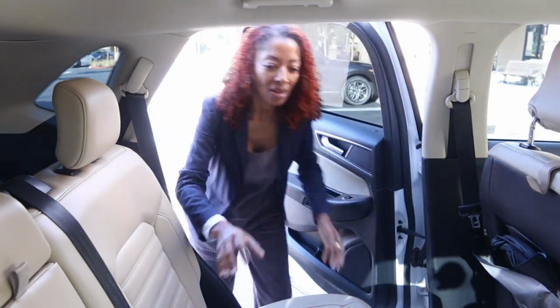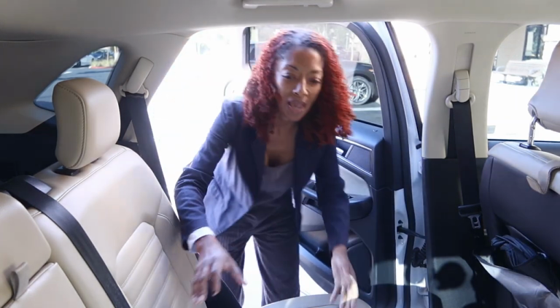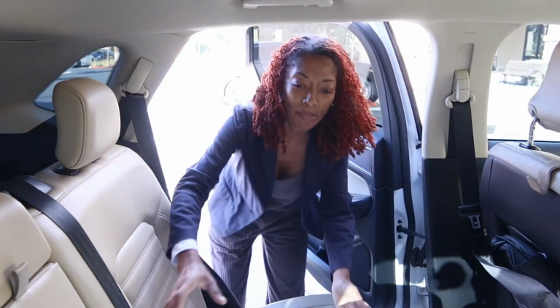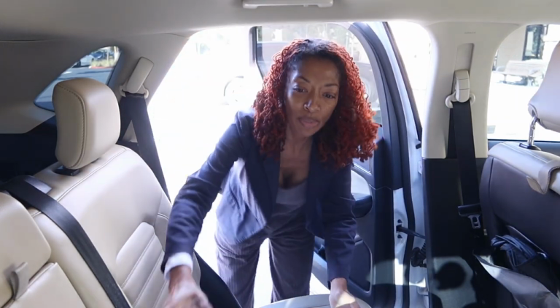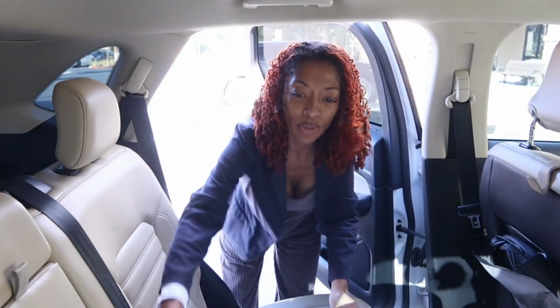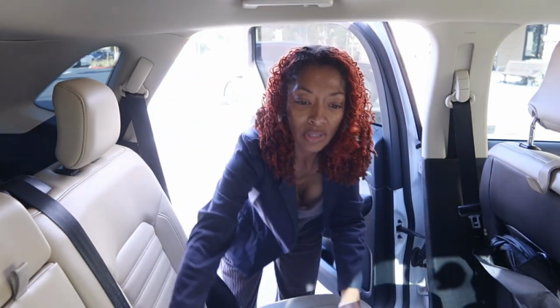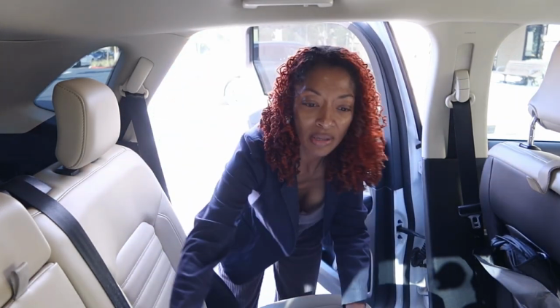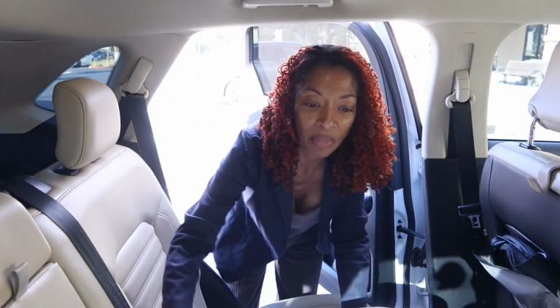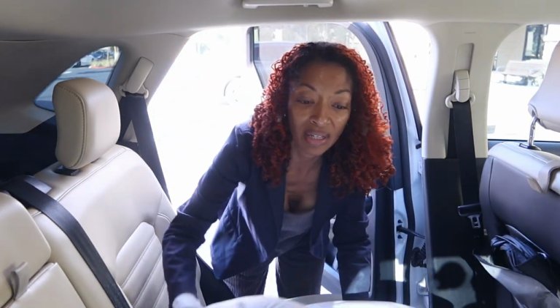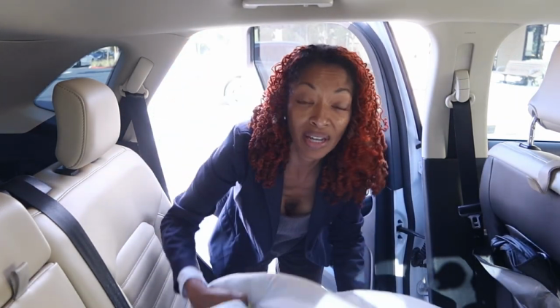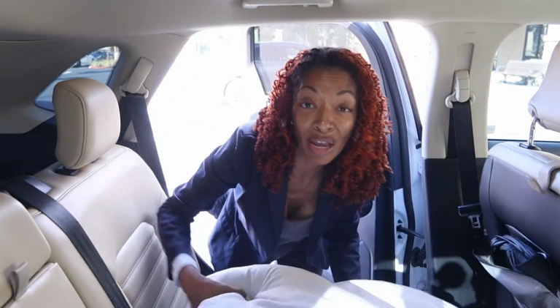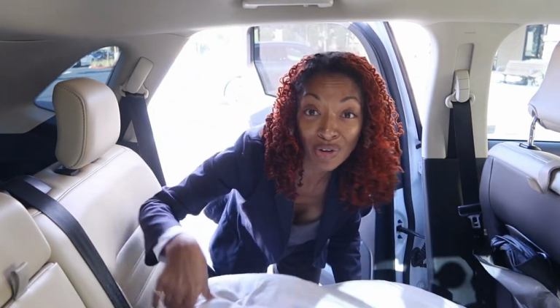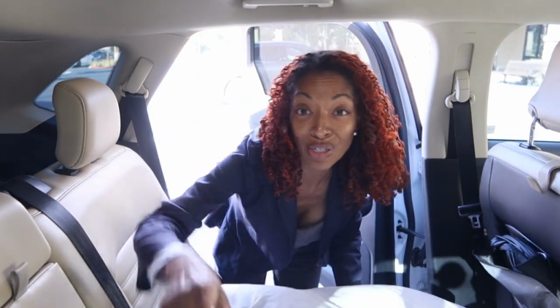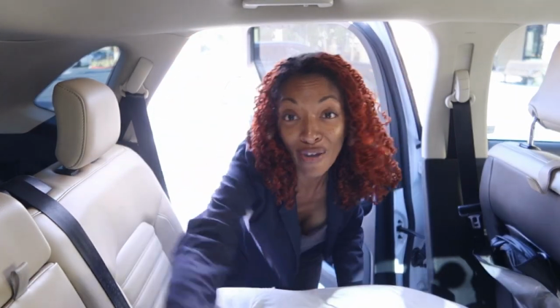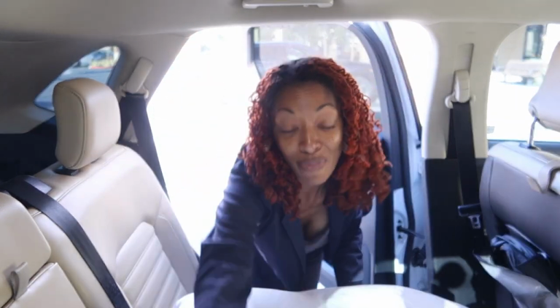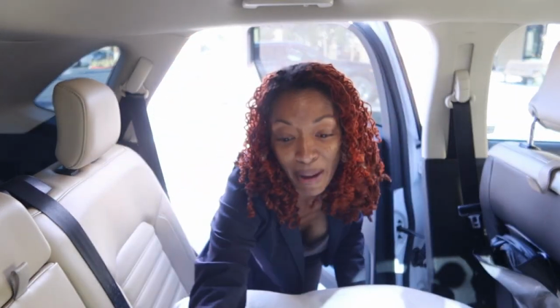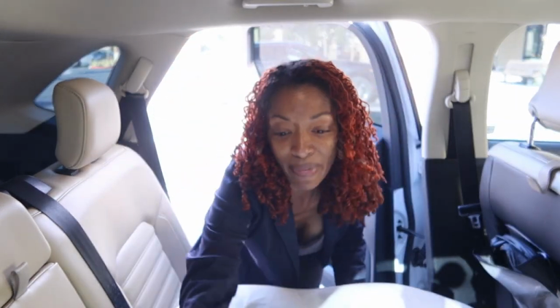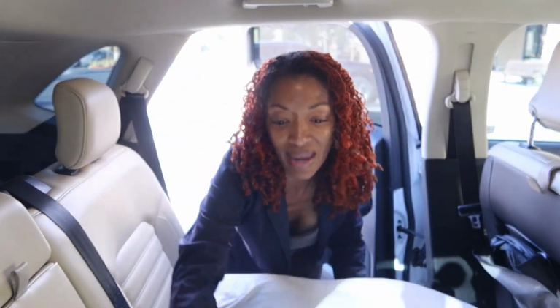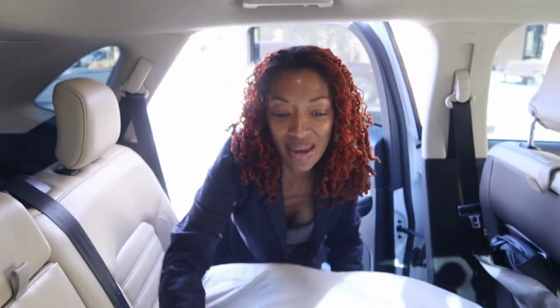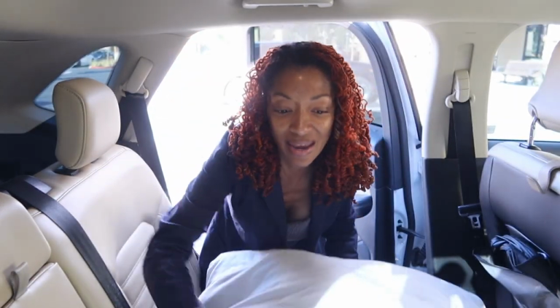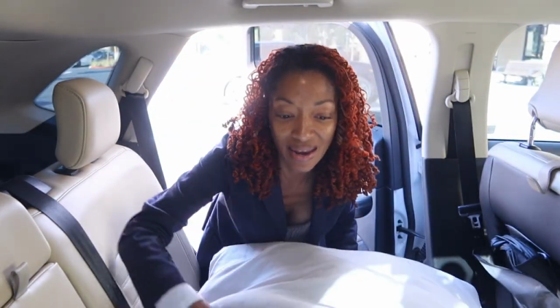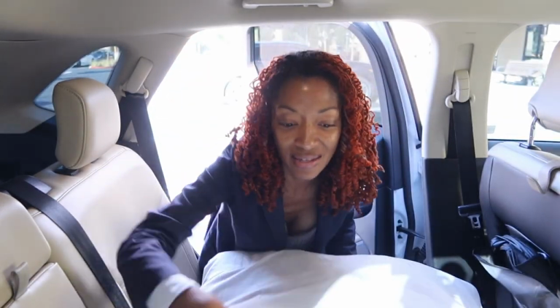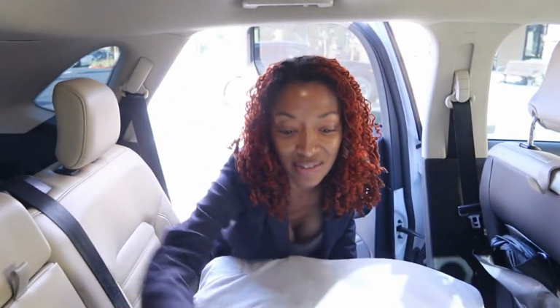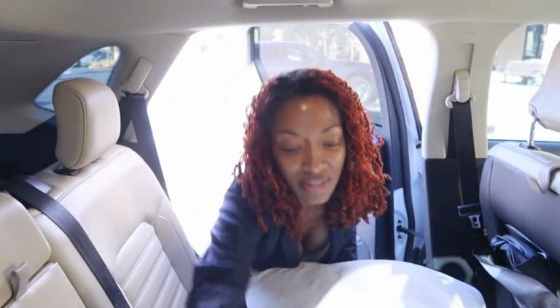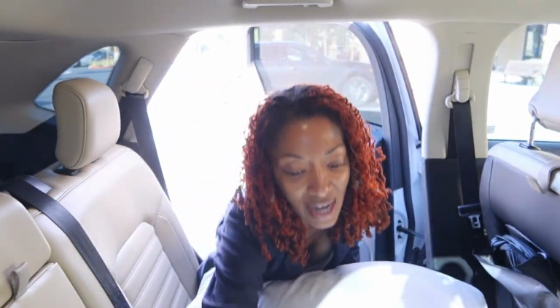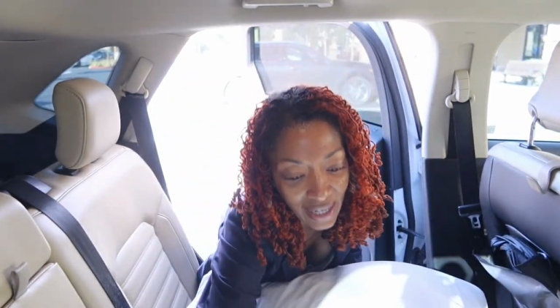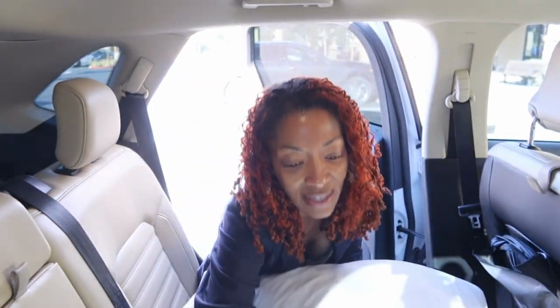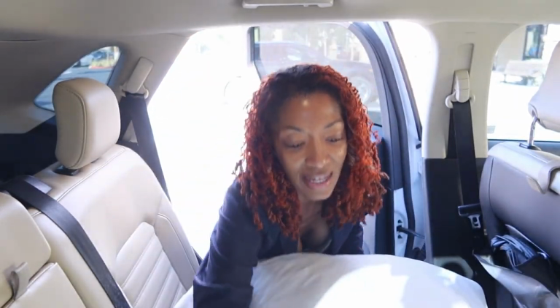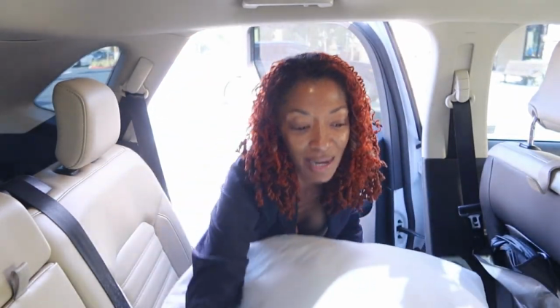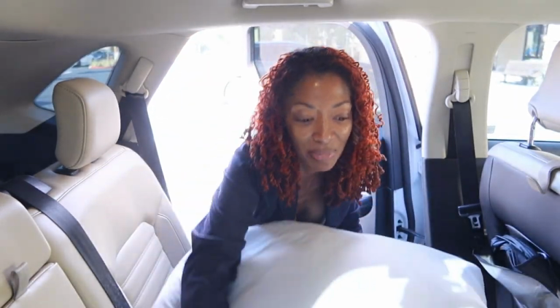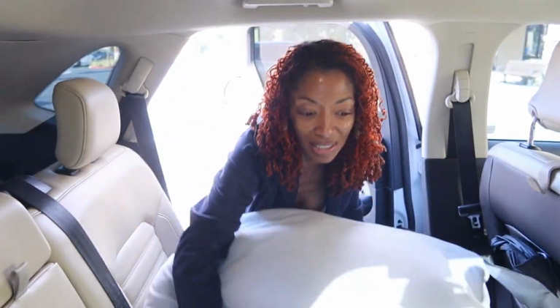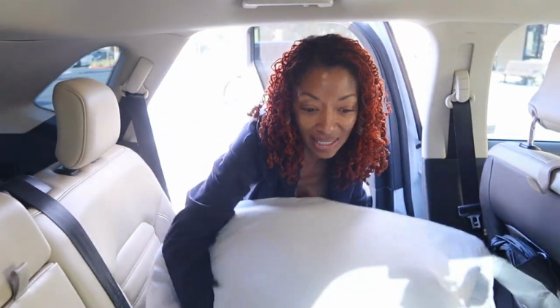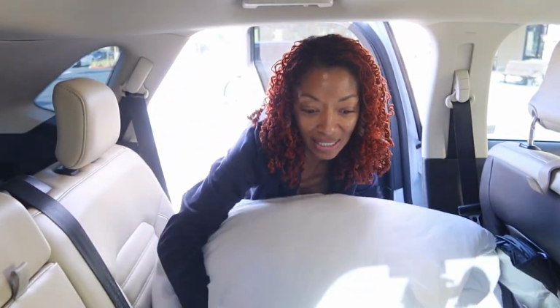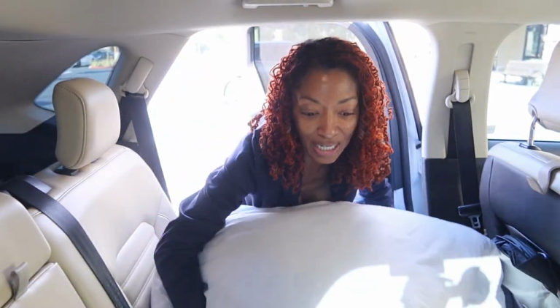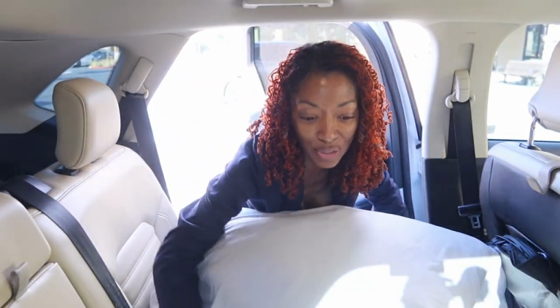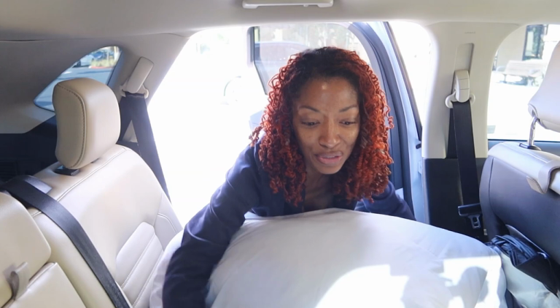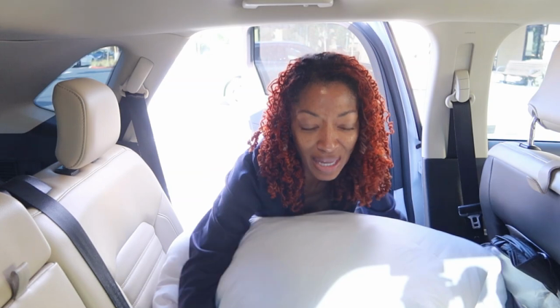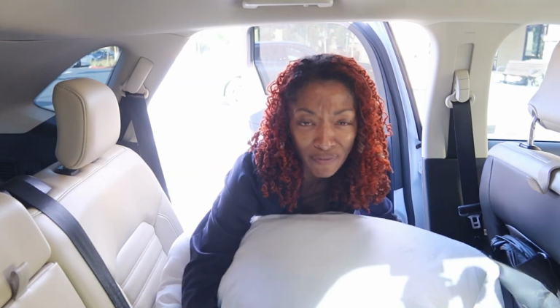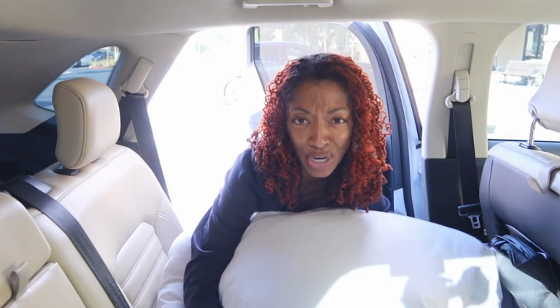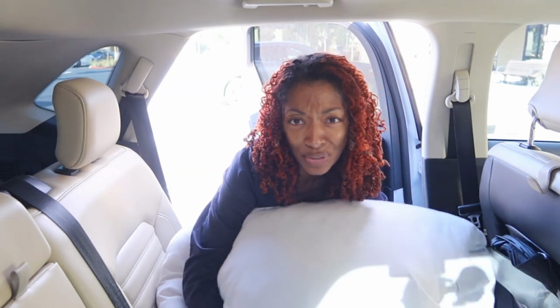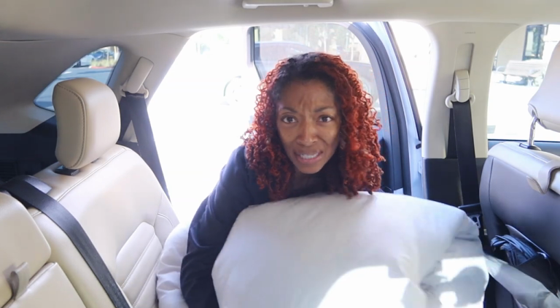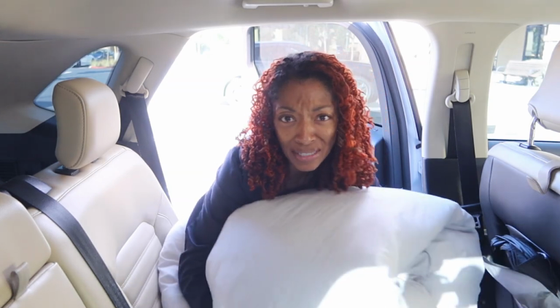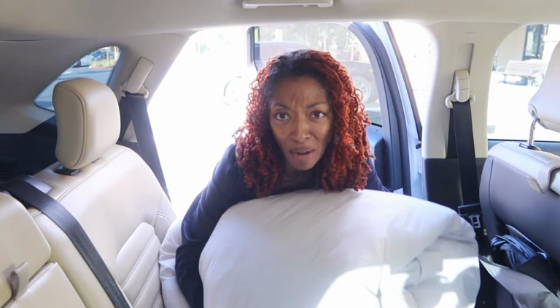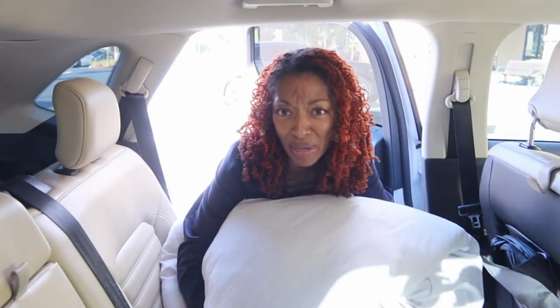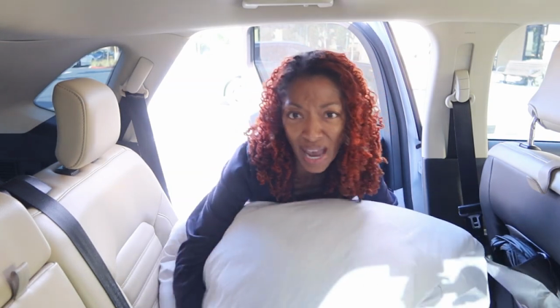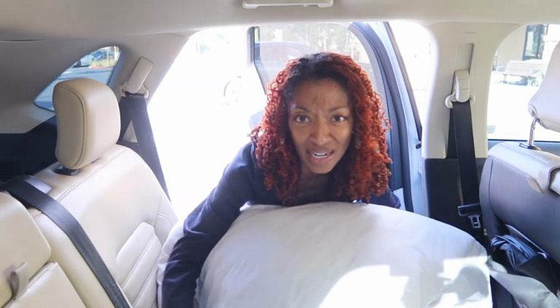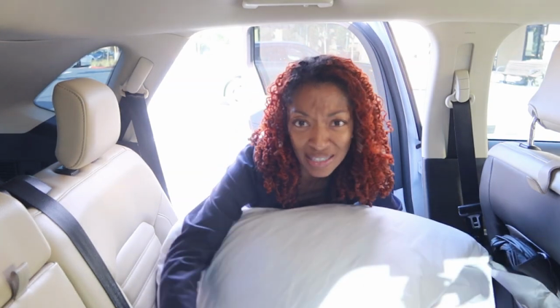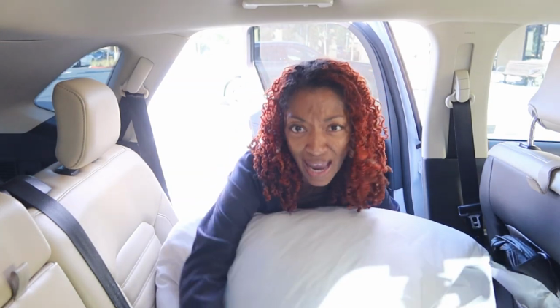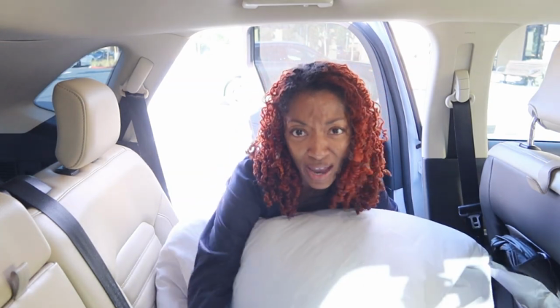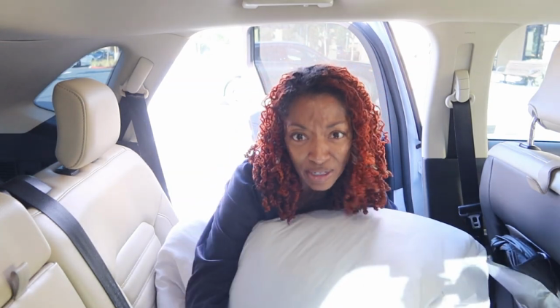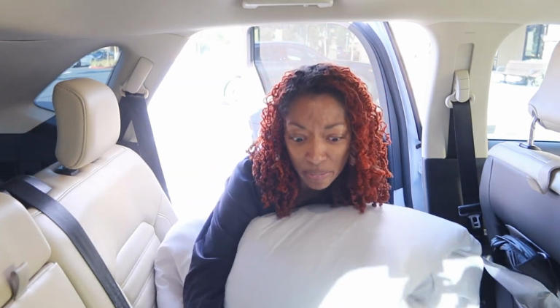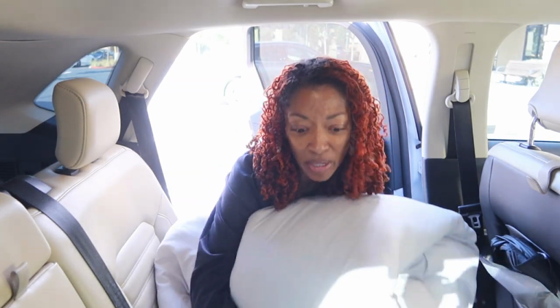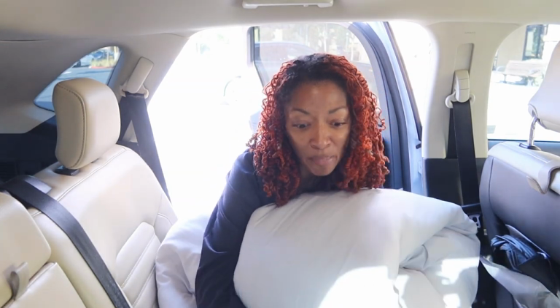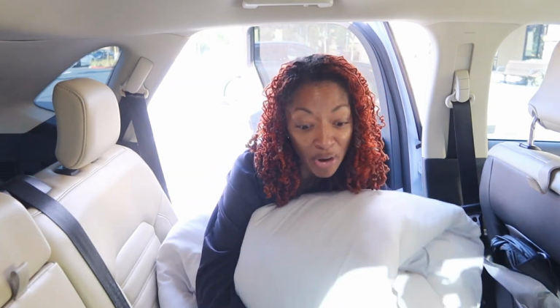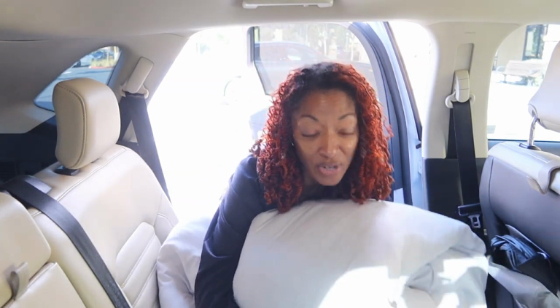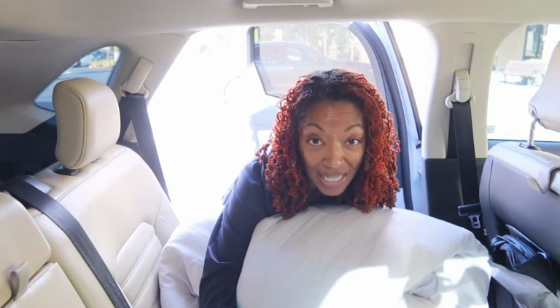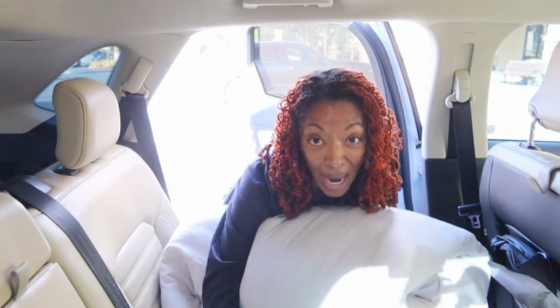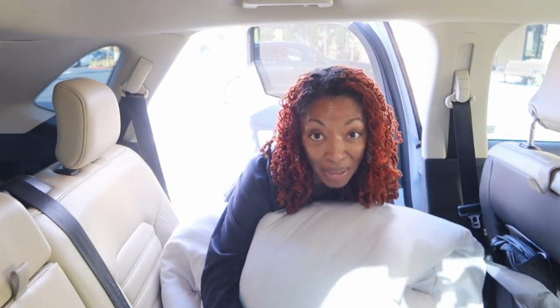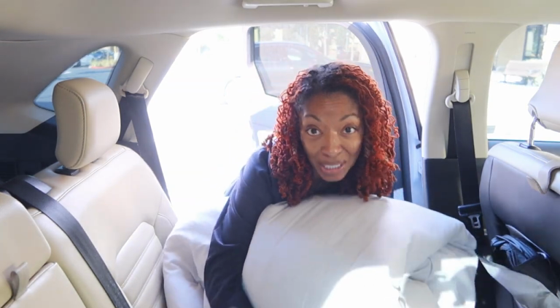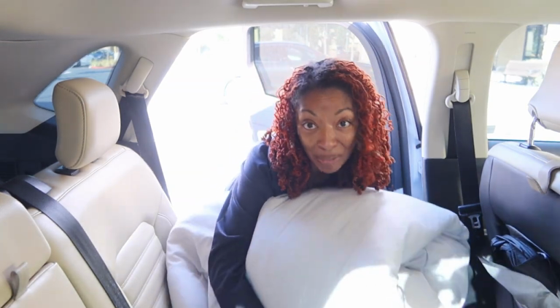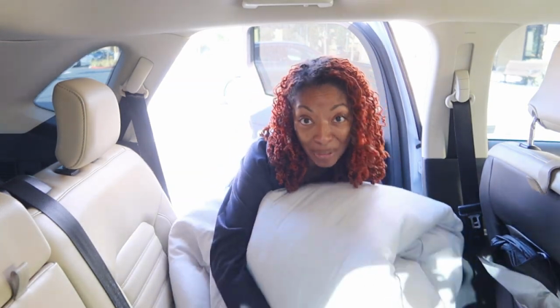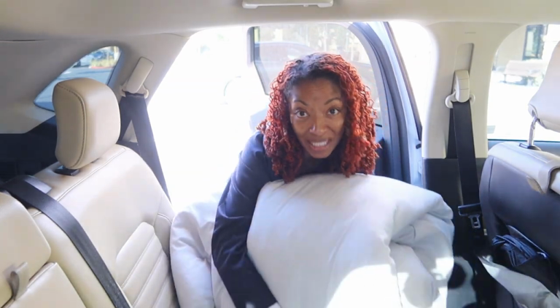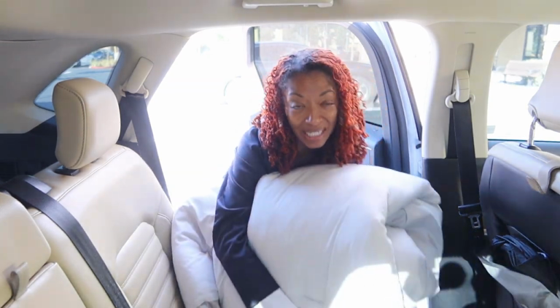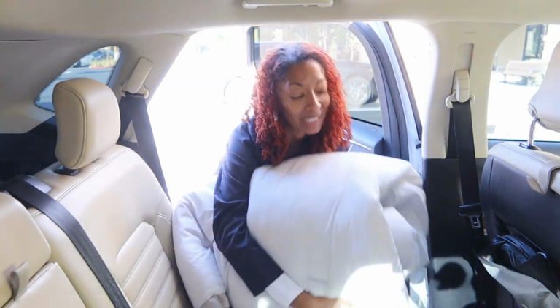I pulled some of the covers off my bed so that I can take them to the cleaners. I figured since I'll be out of town it'll be the perfect time to get them cleaned.